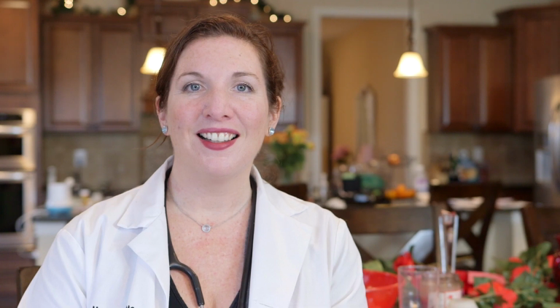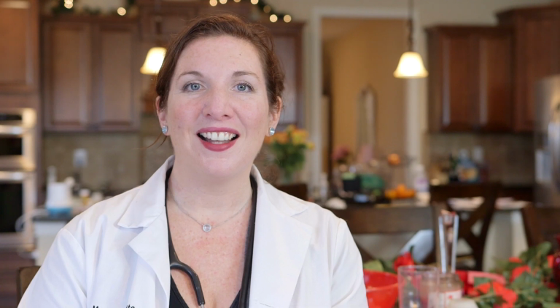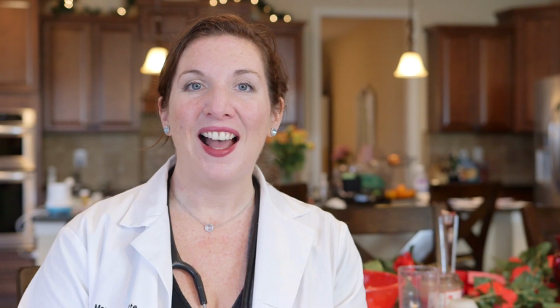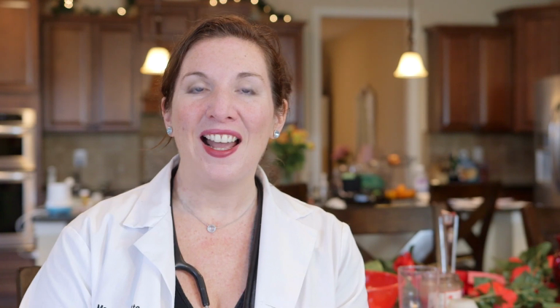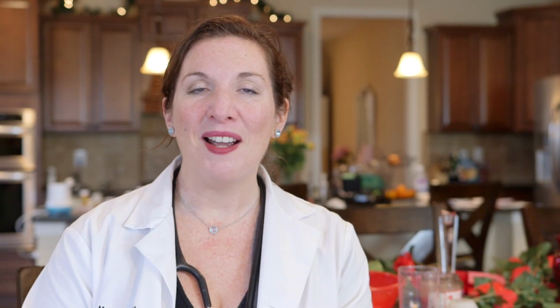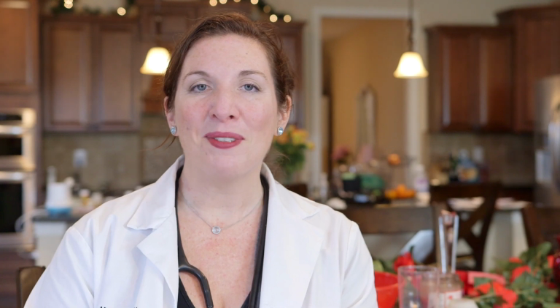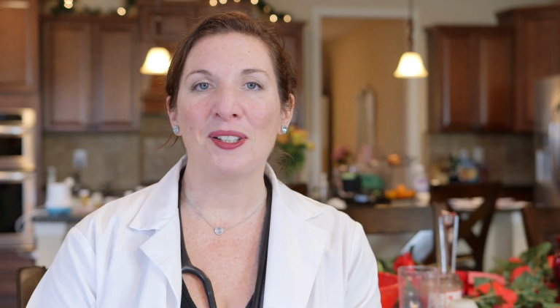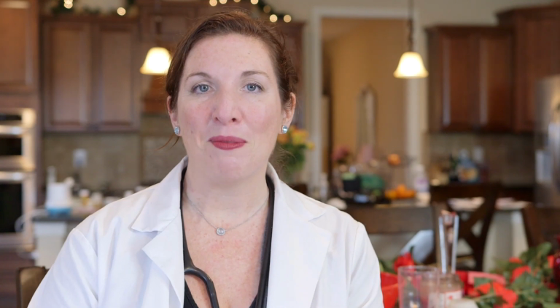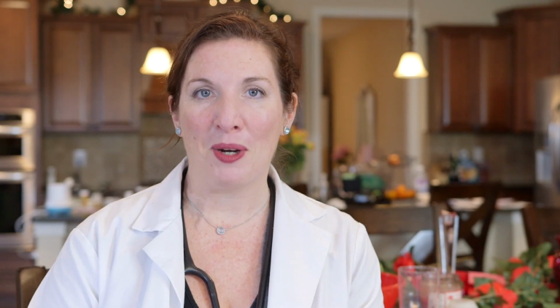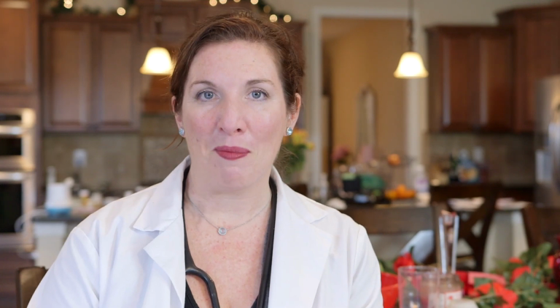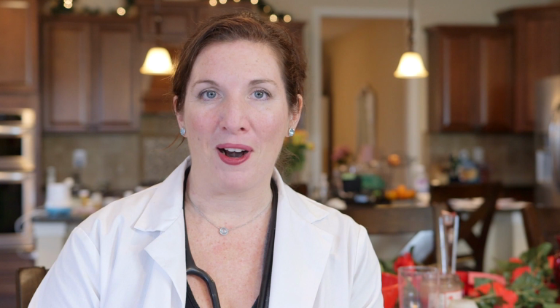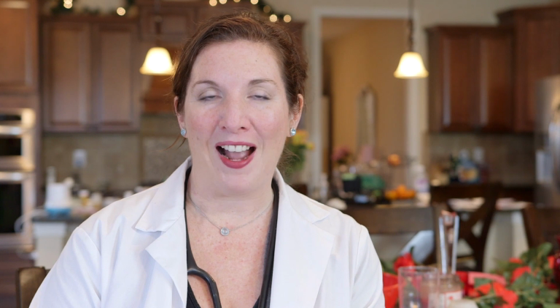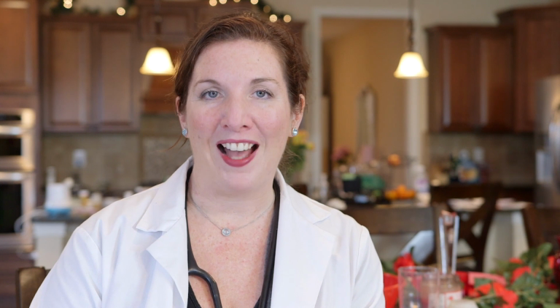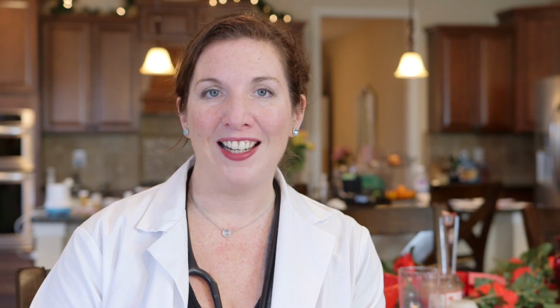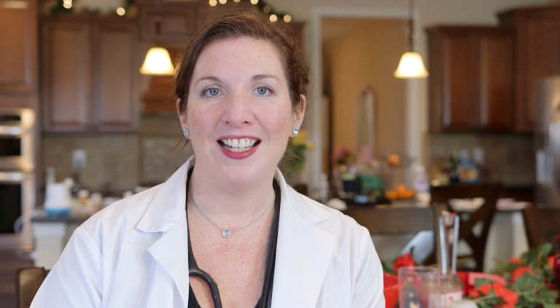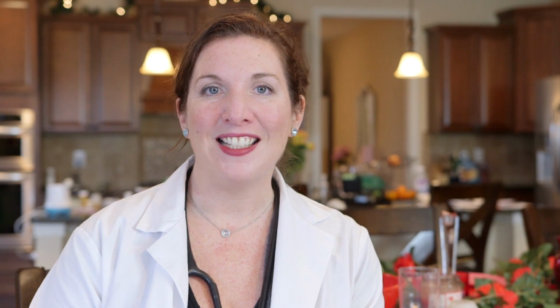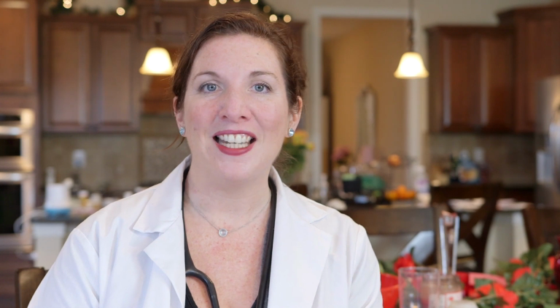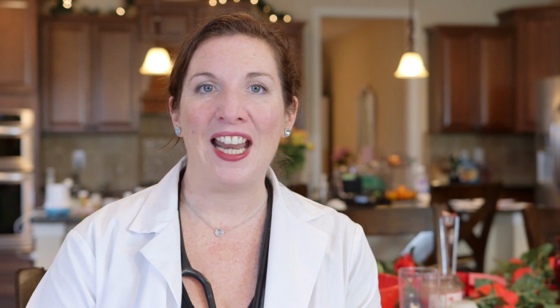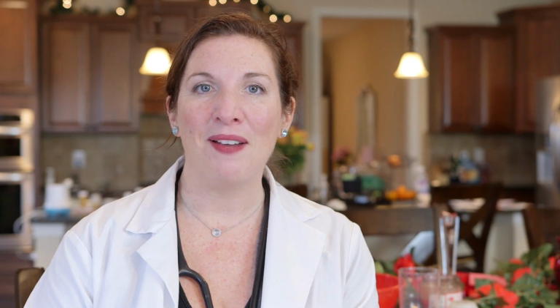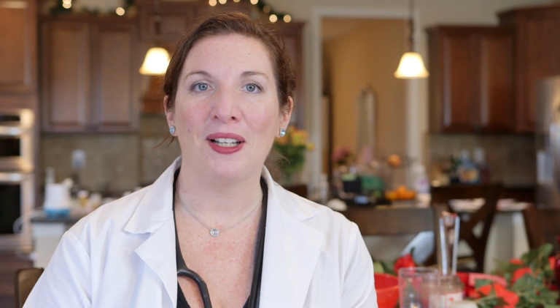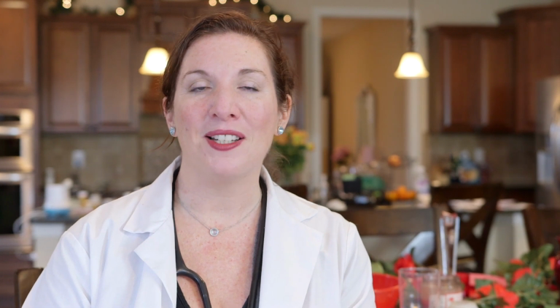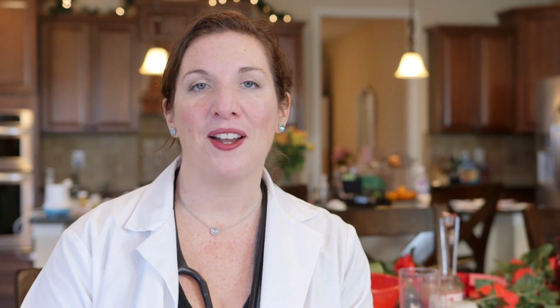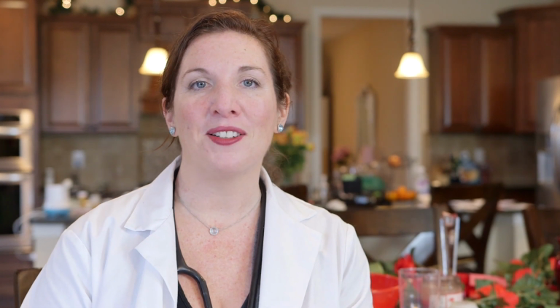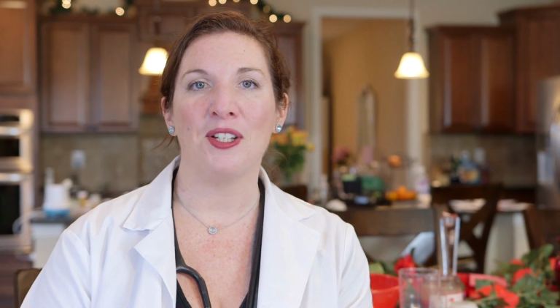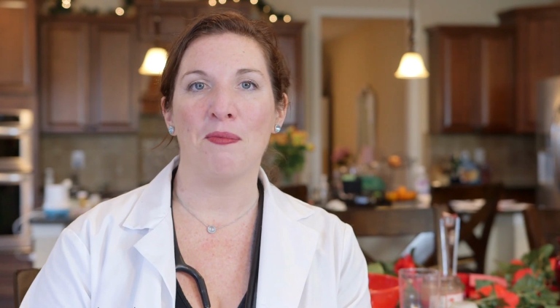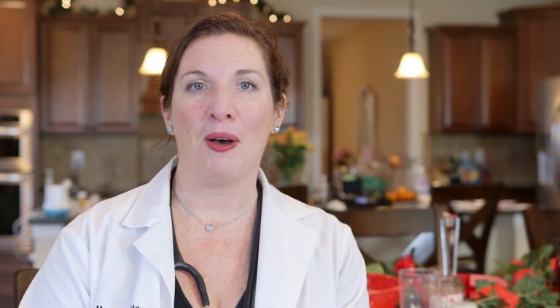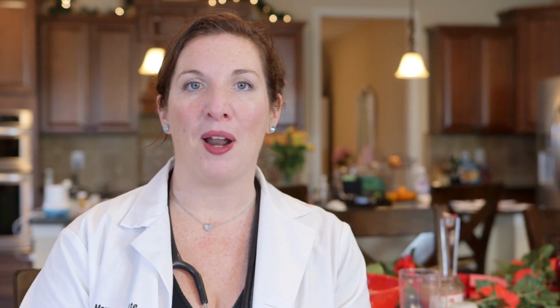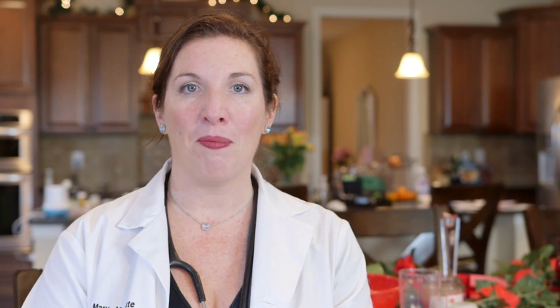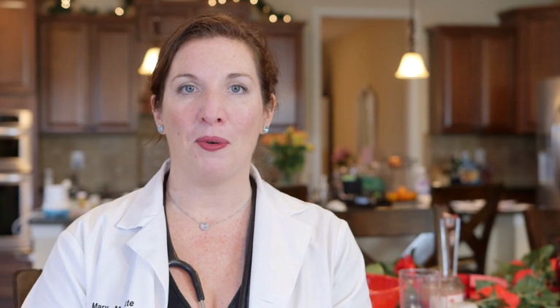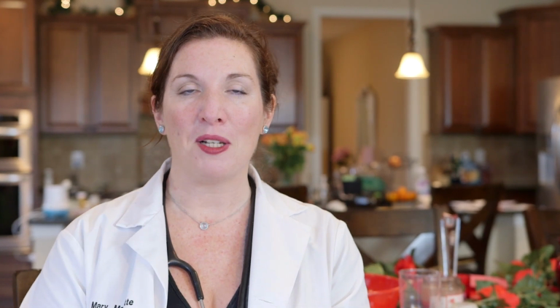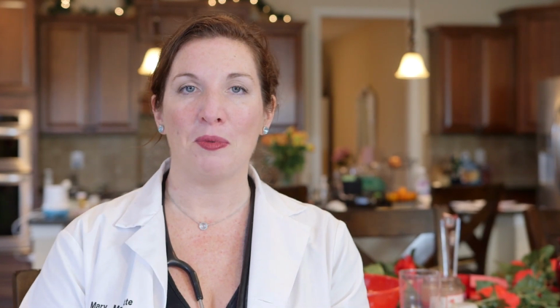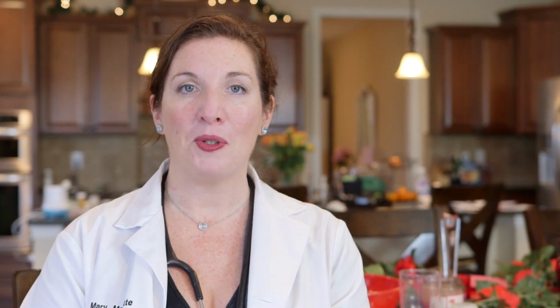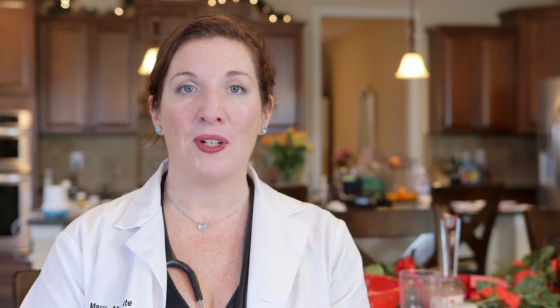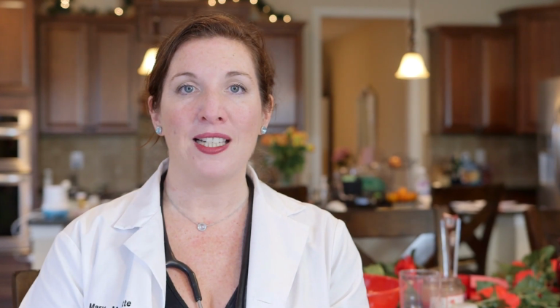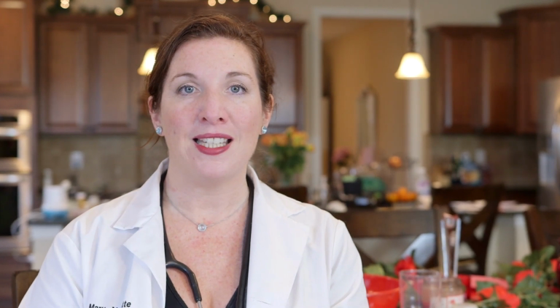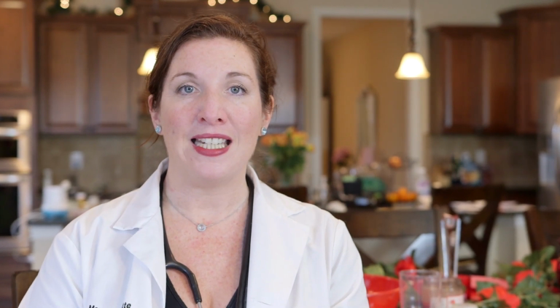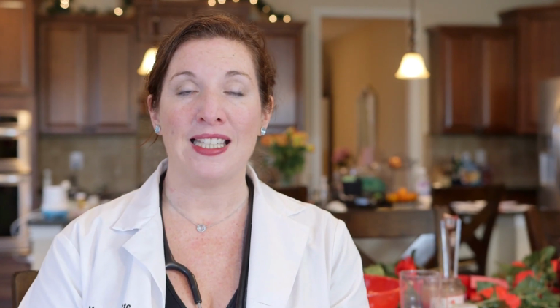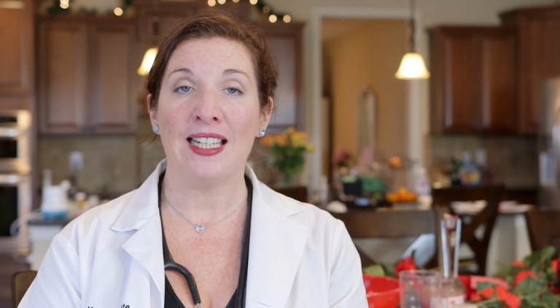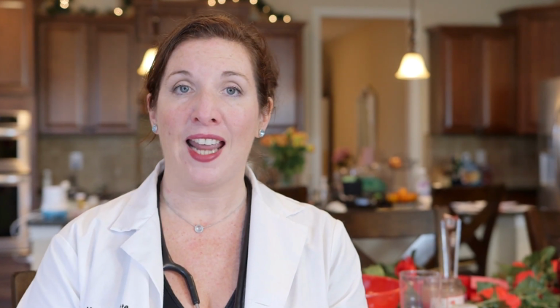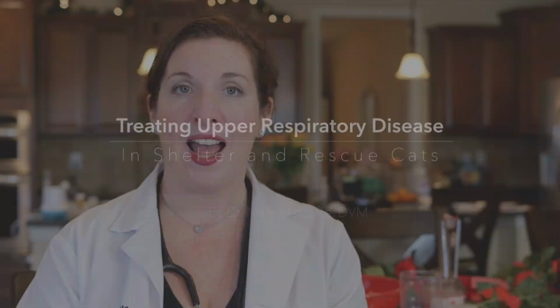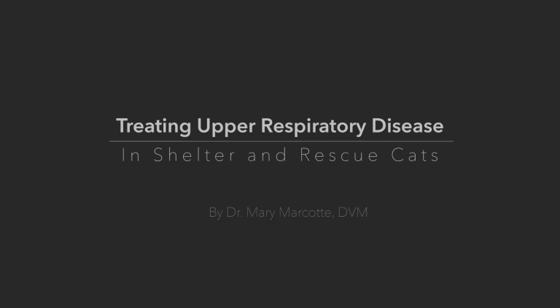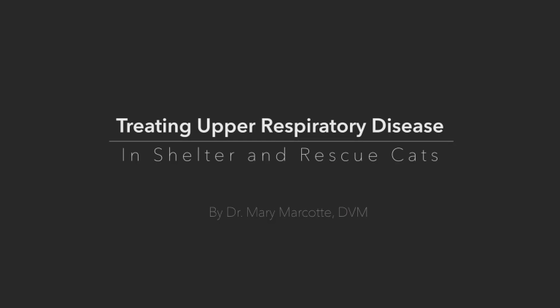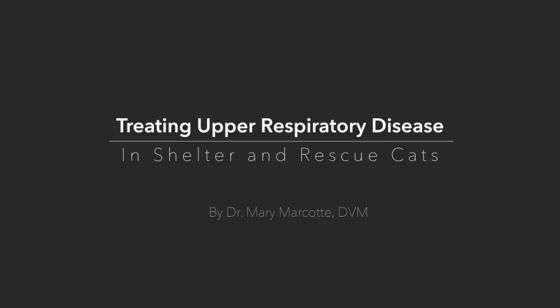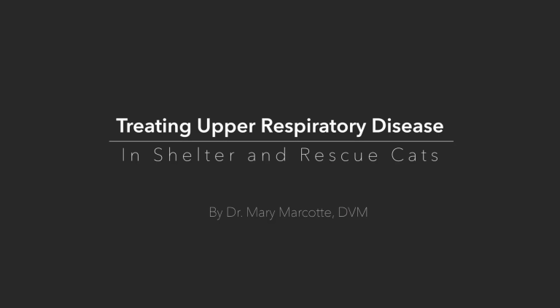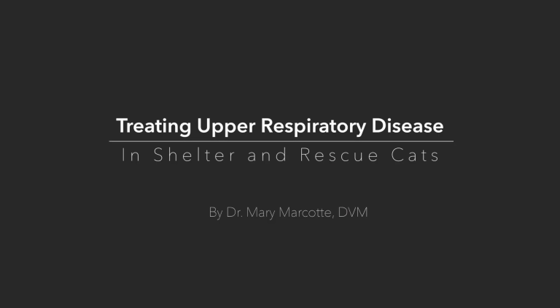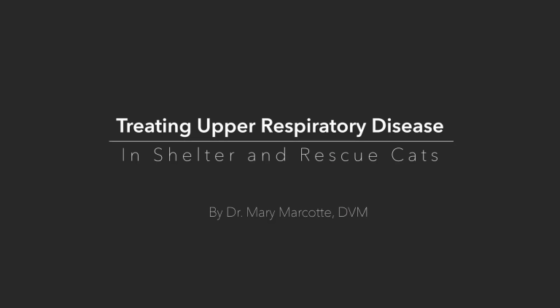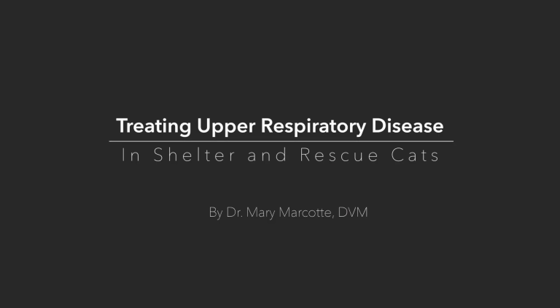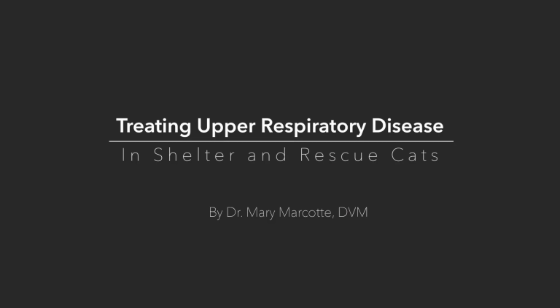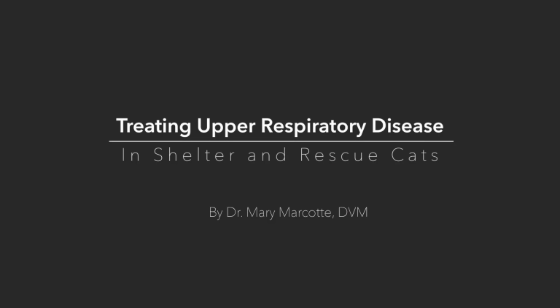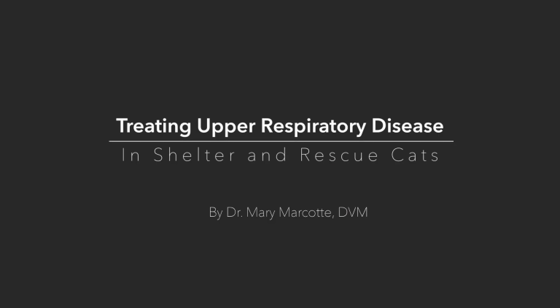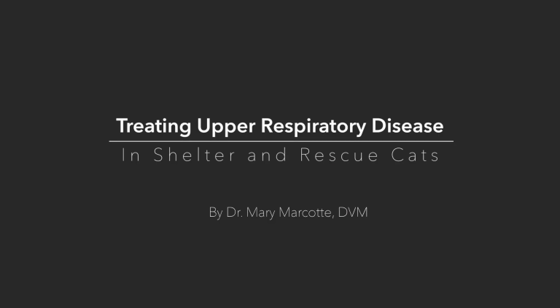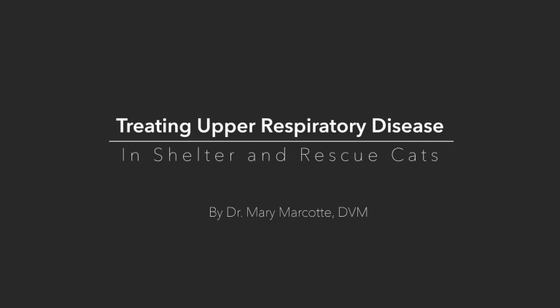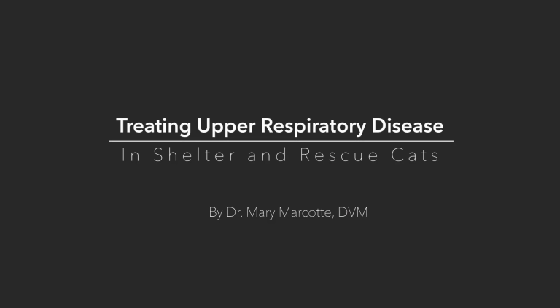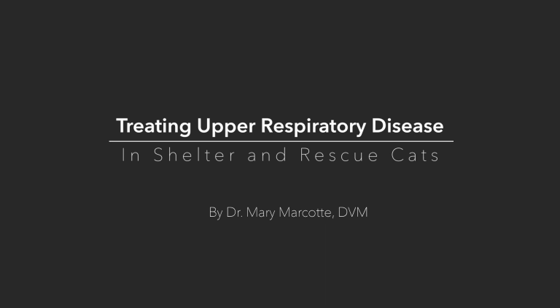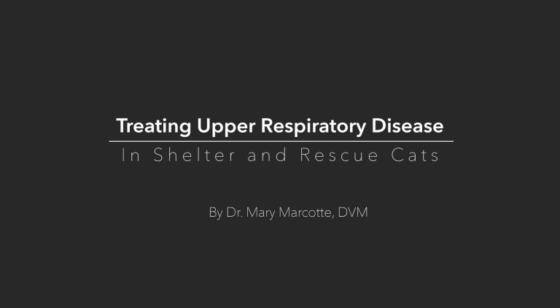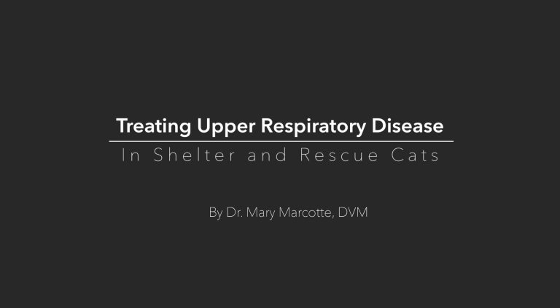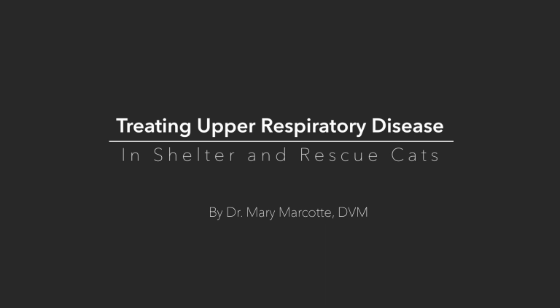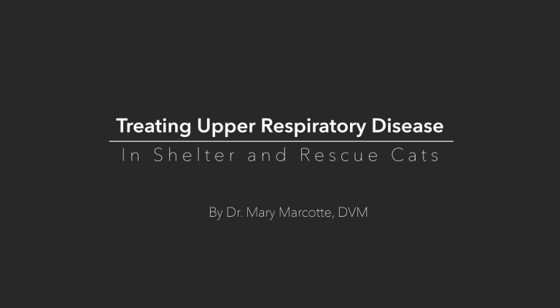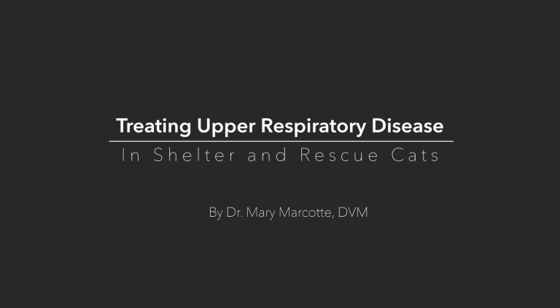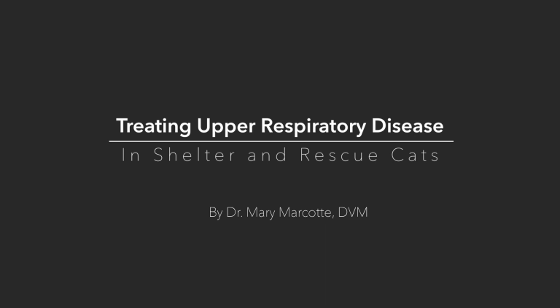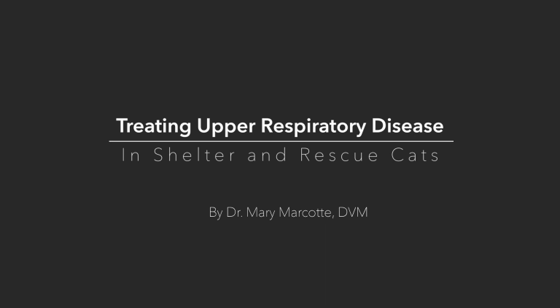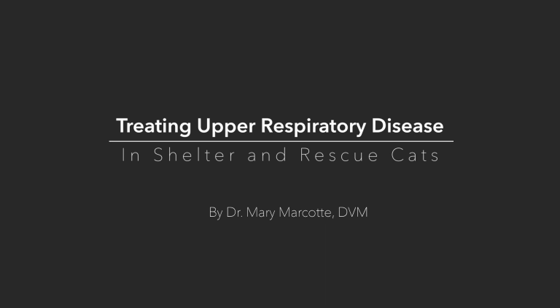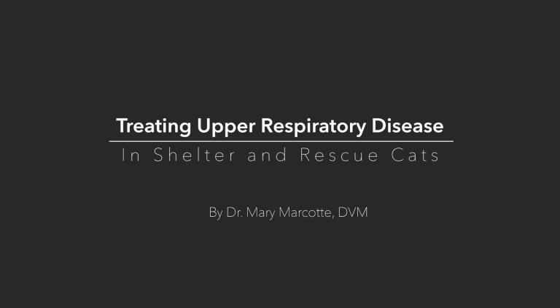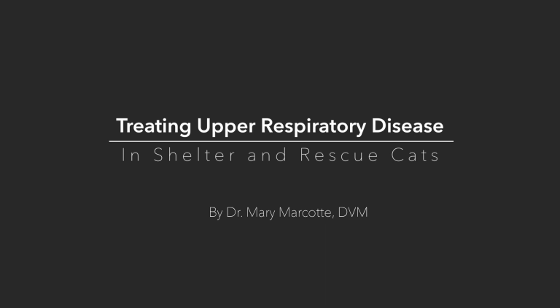Hi, I'm Dr. Mary Marcotte and today I'm going to talk to you about upper respiratory disease in cats in both the shelter and rescue environment.